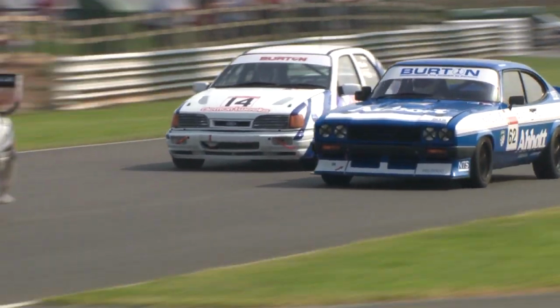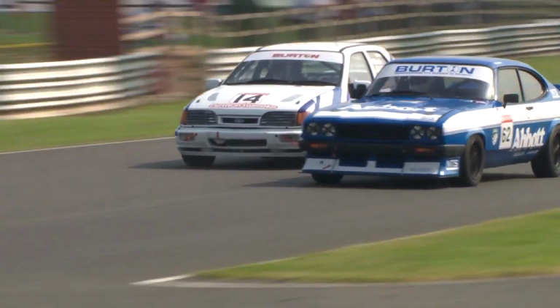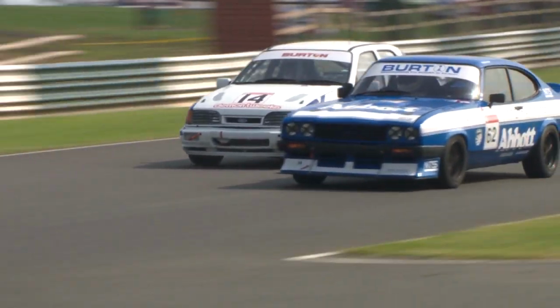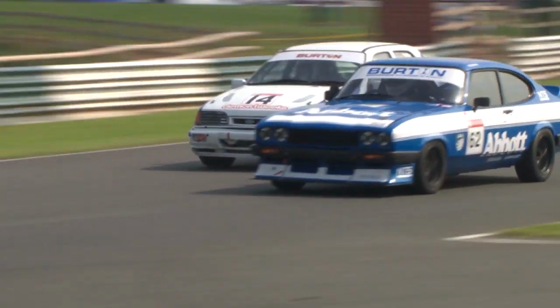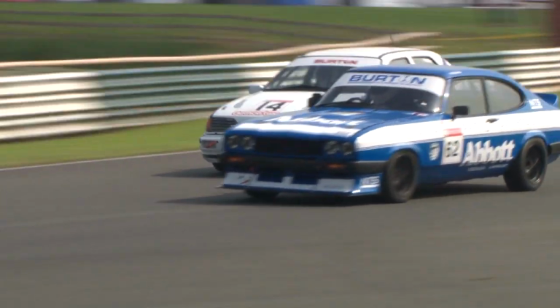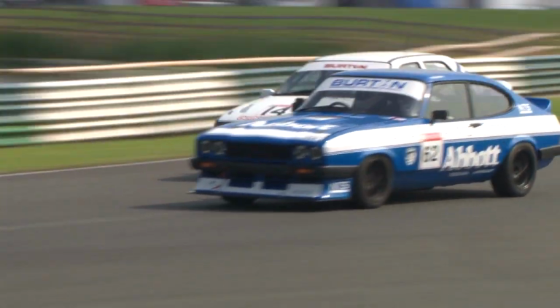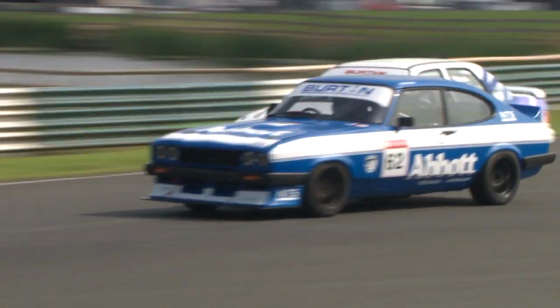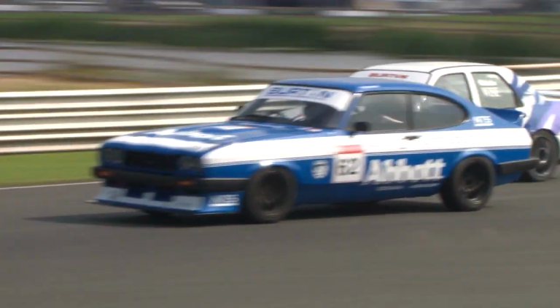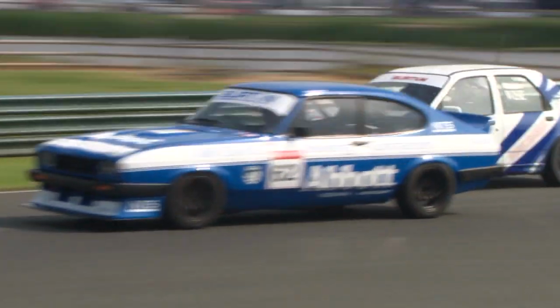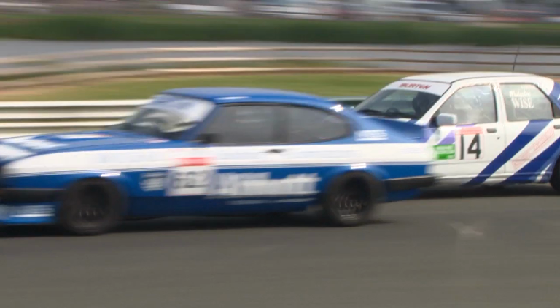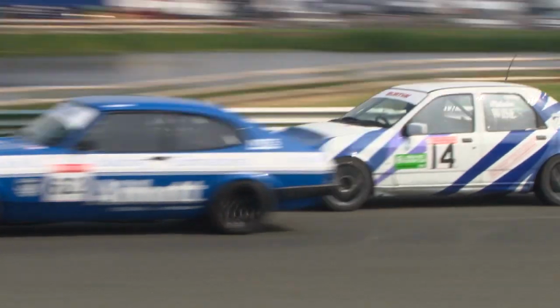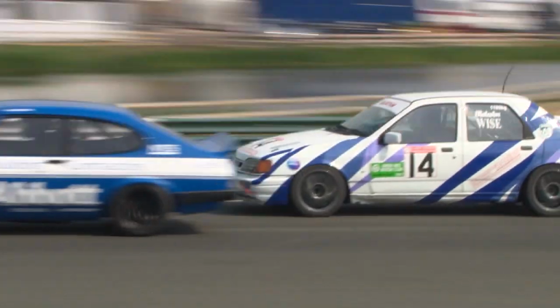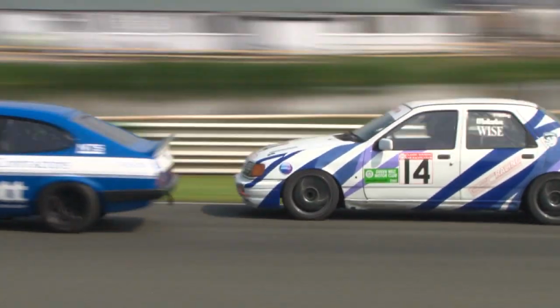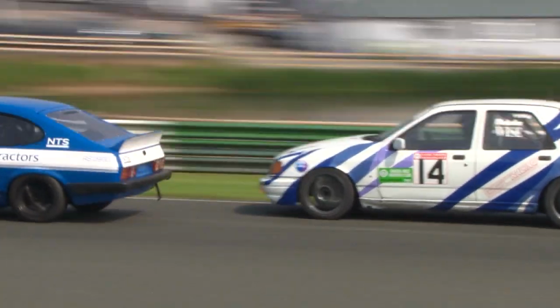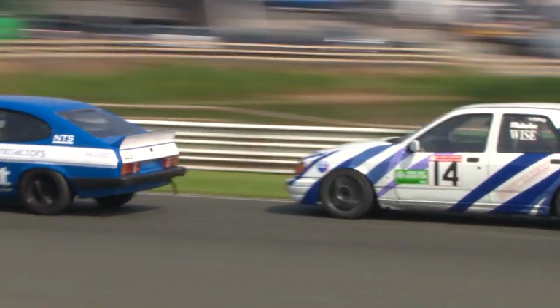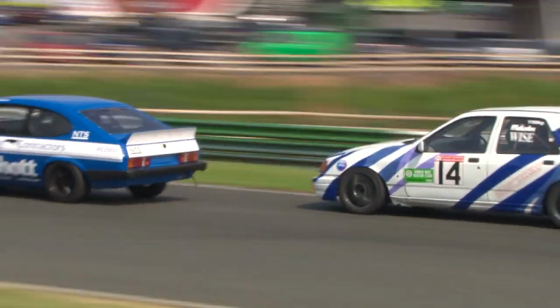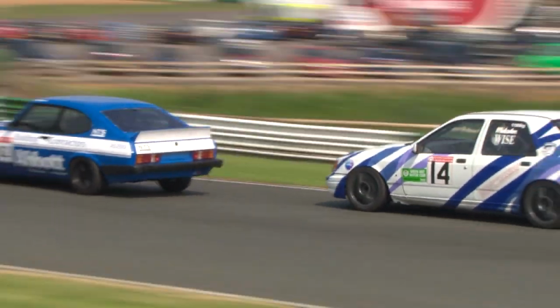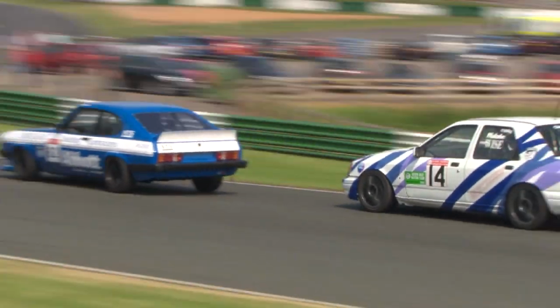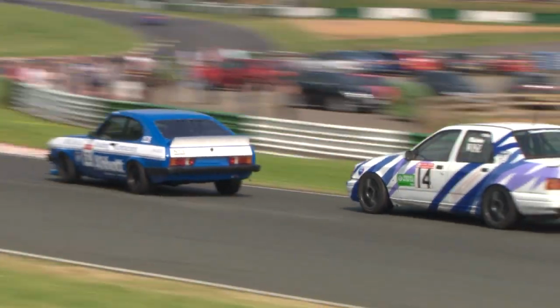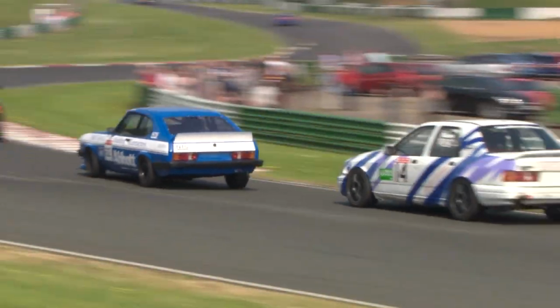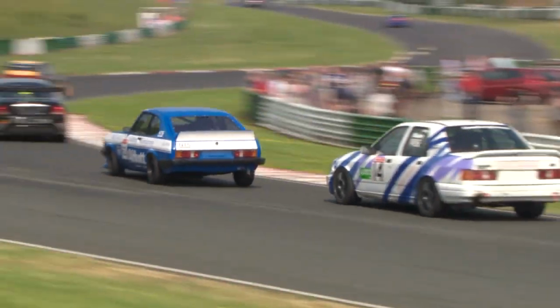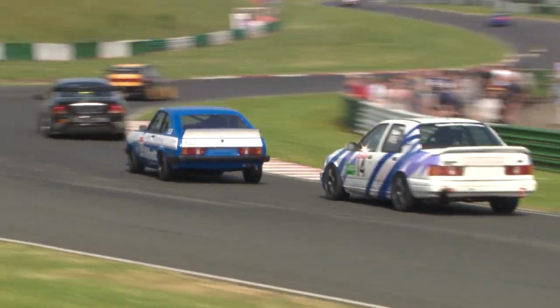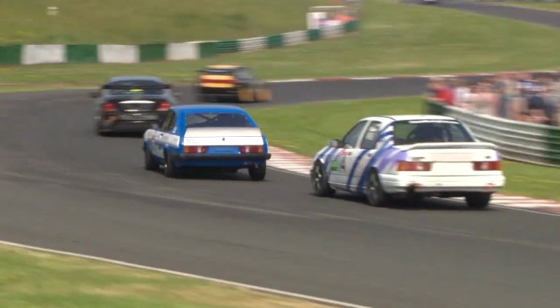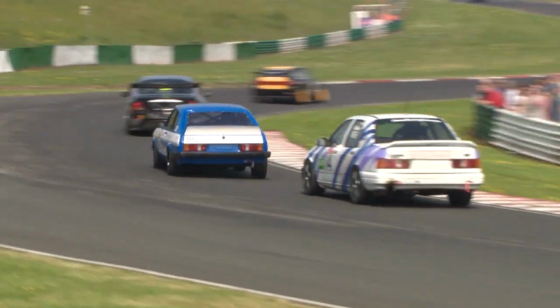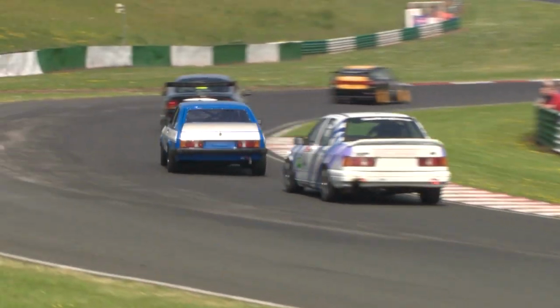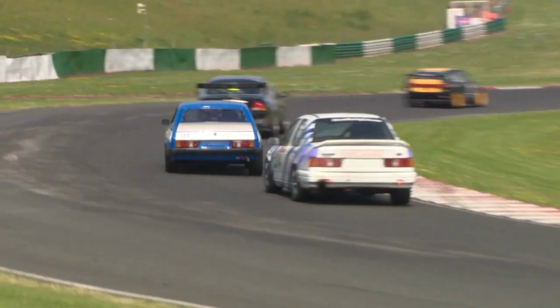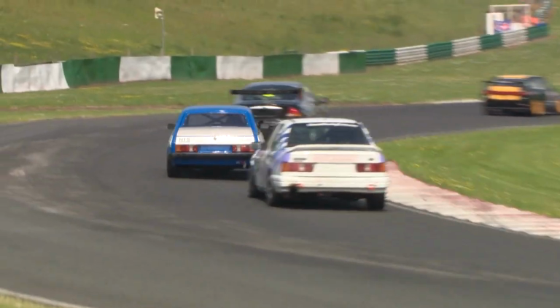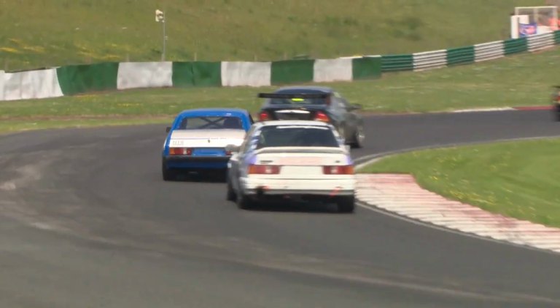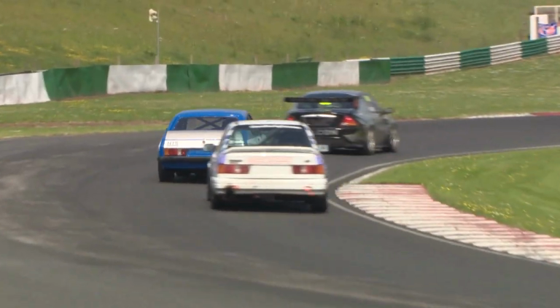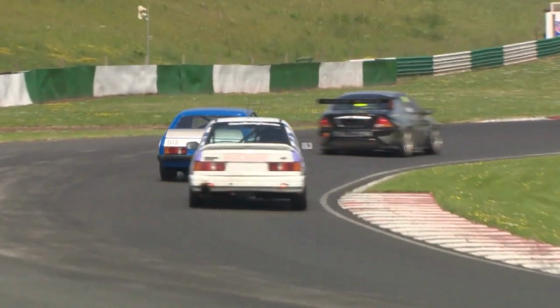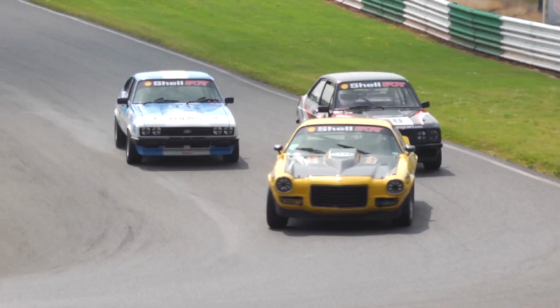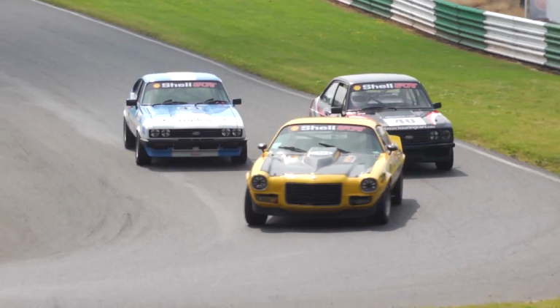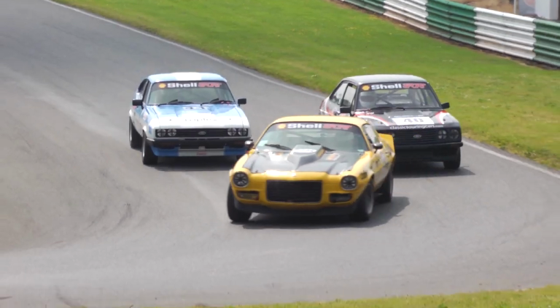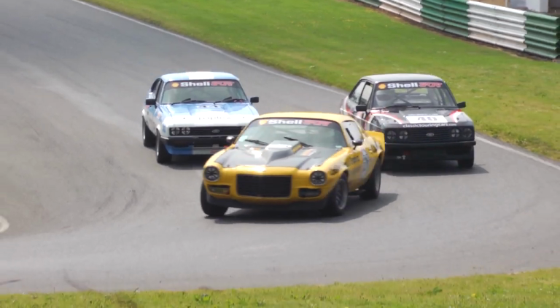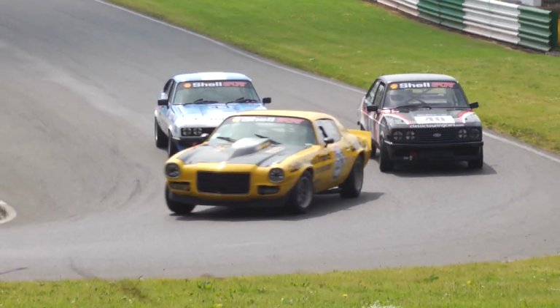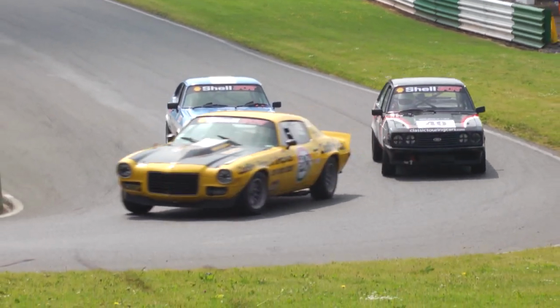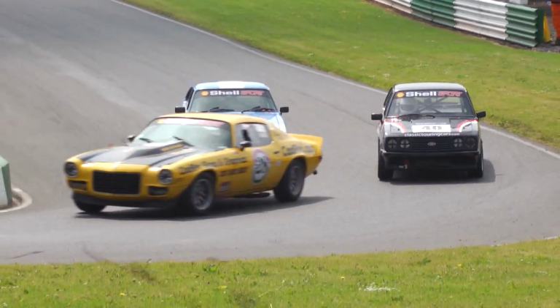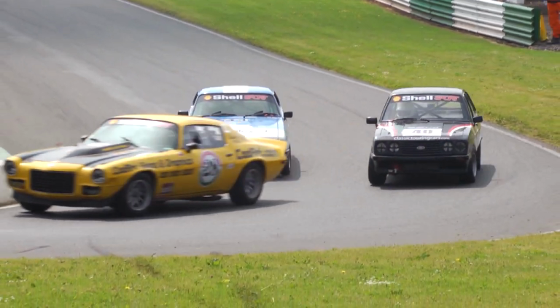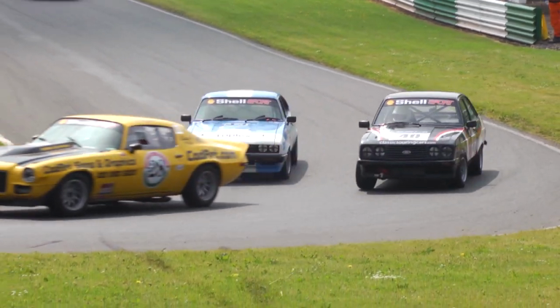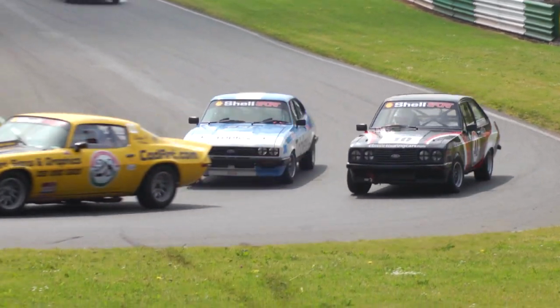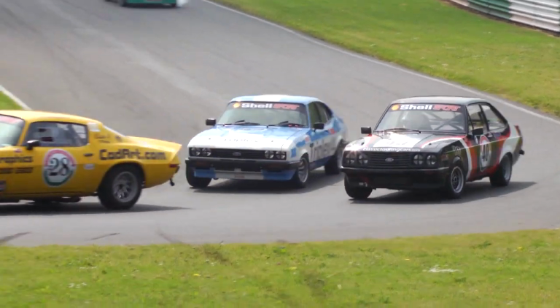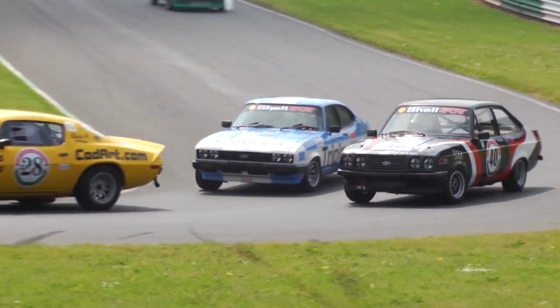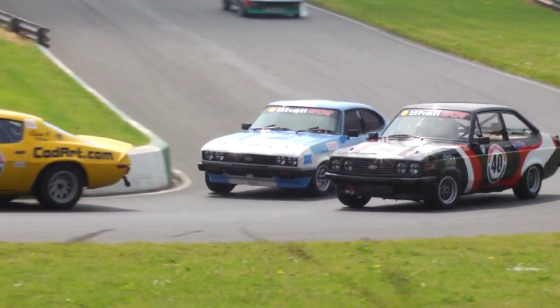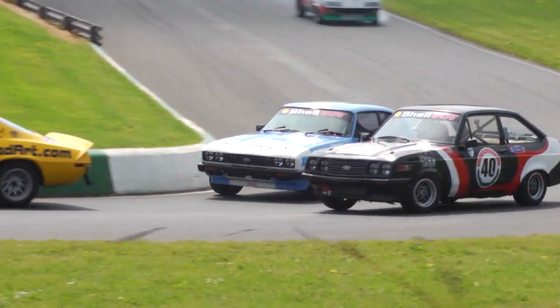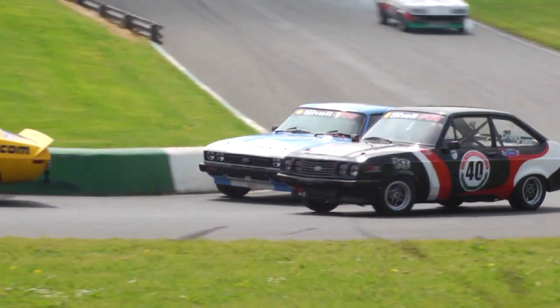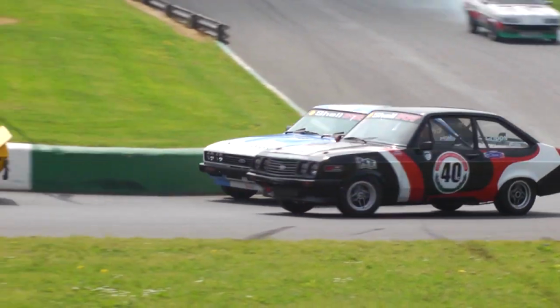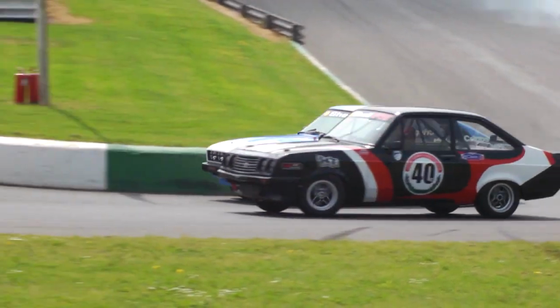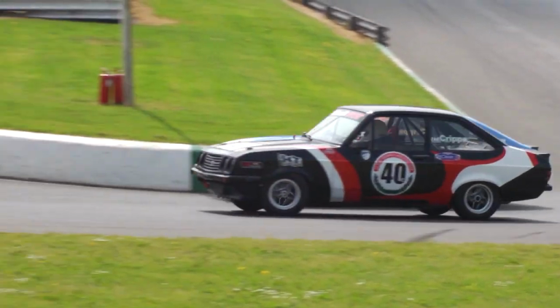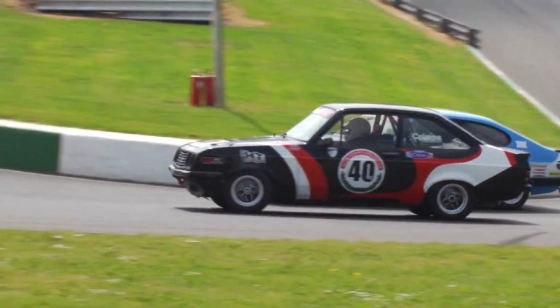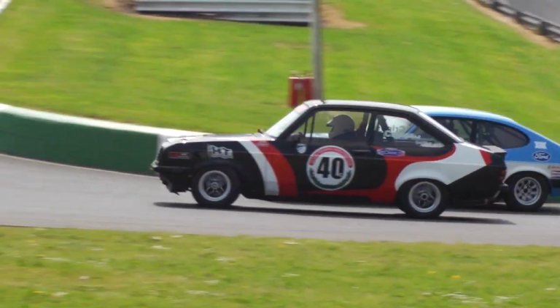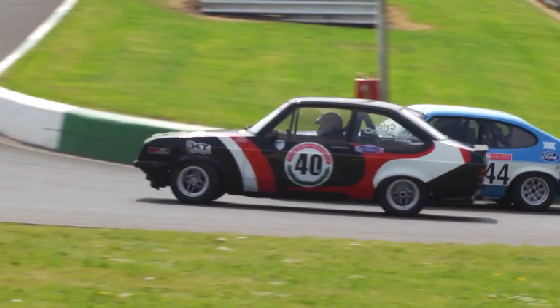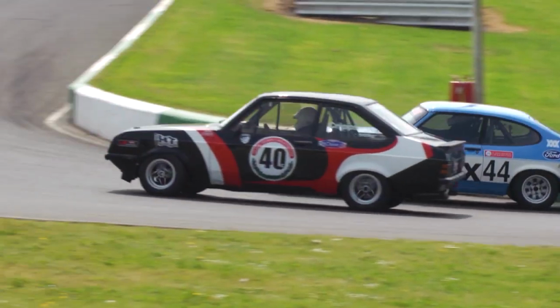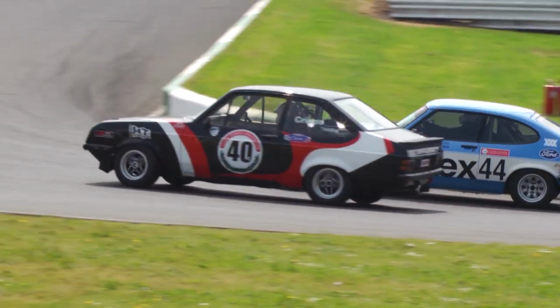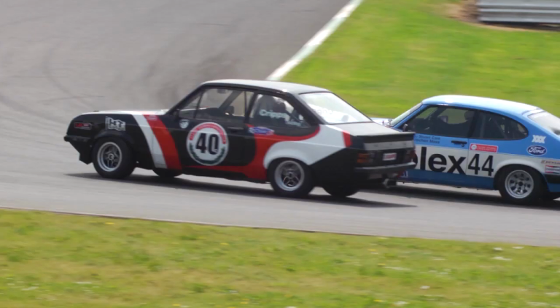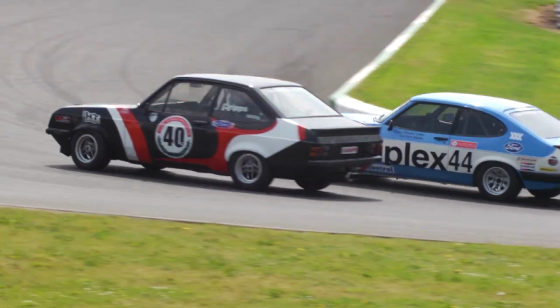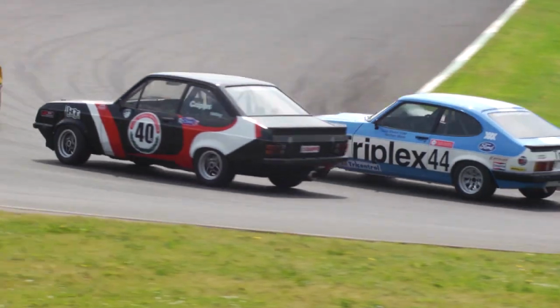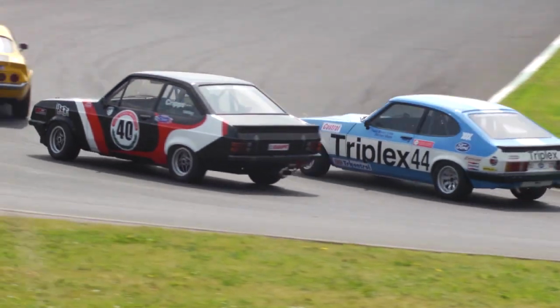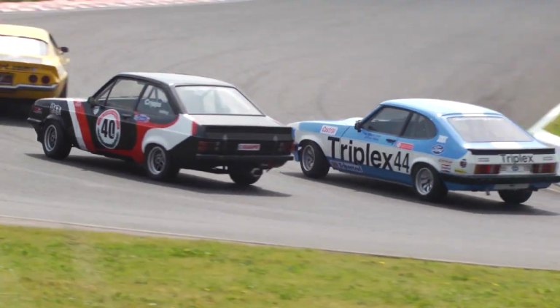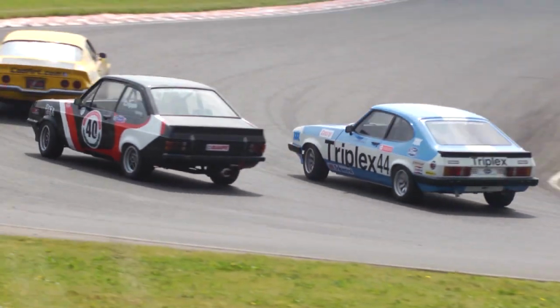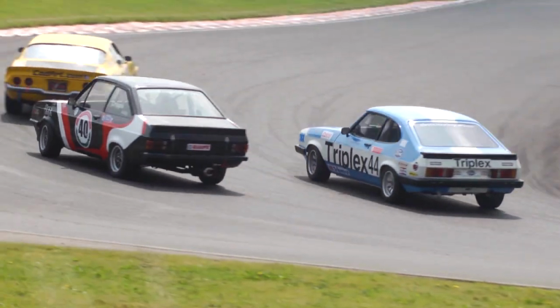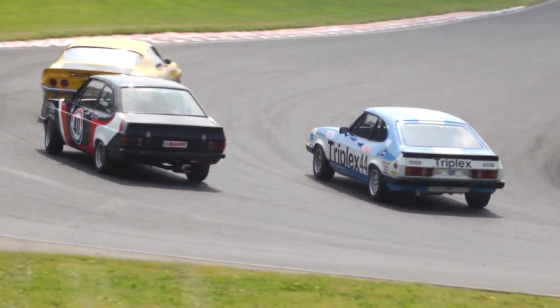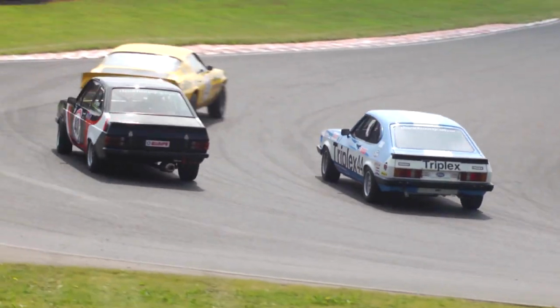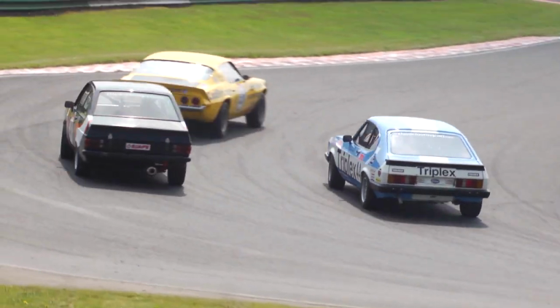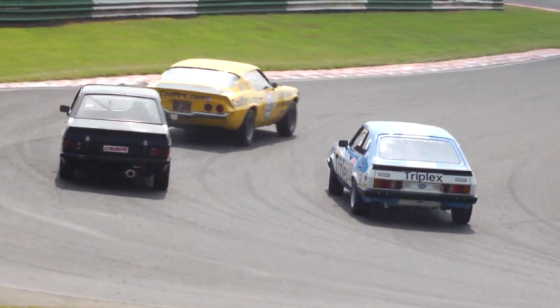The final two races of the day are coming up after the break — action from the Classic Thunder saloons and the pre-83 touring cars.